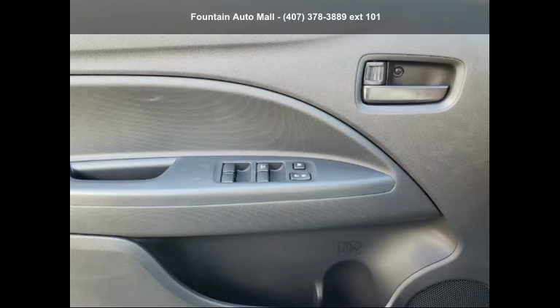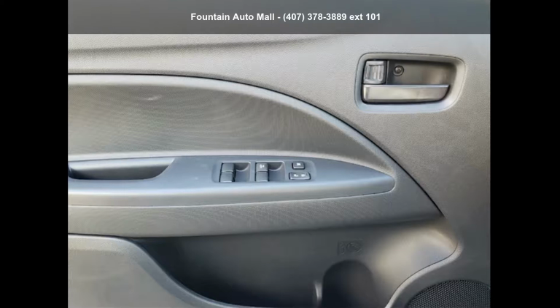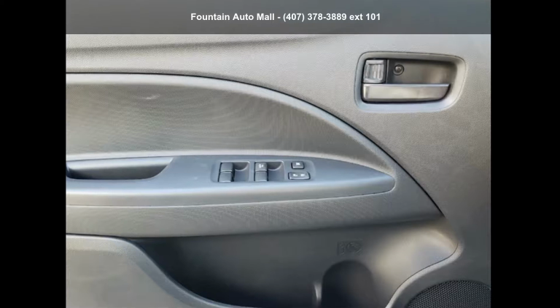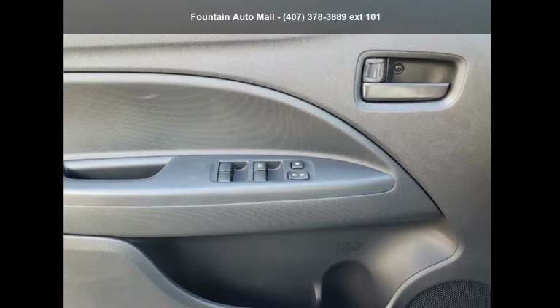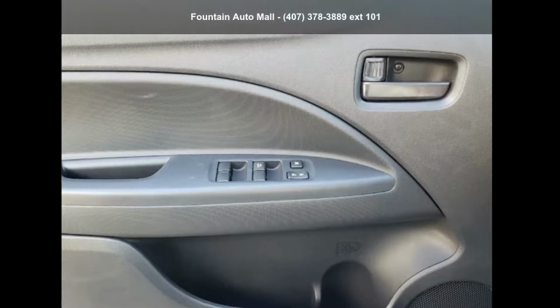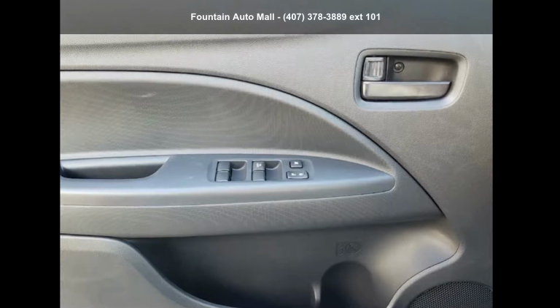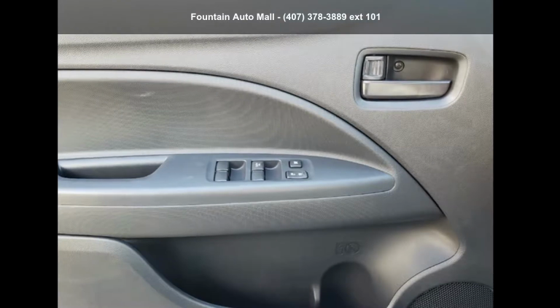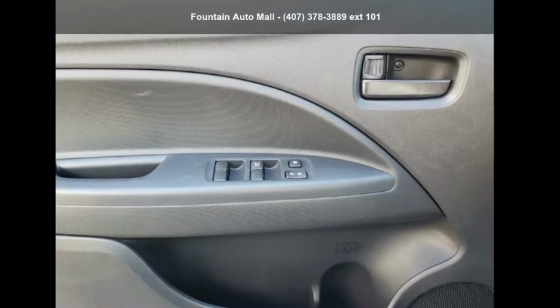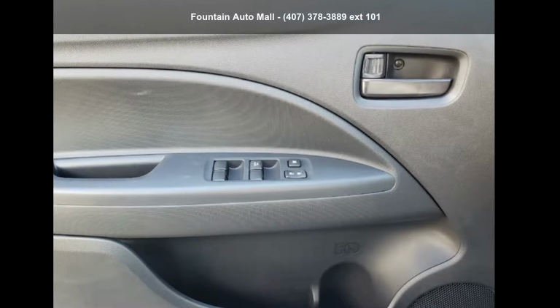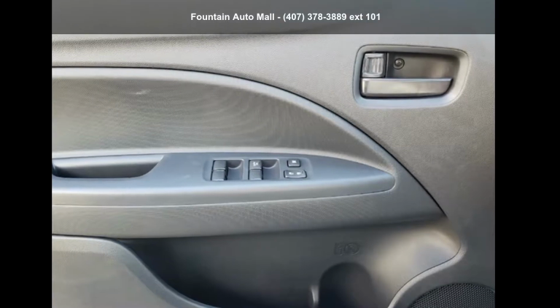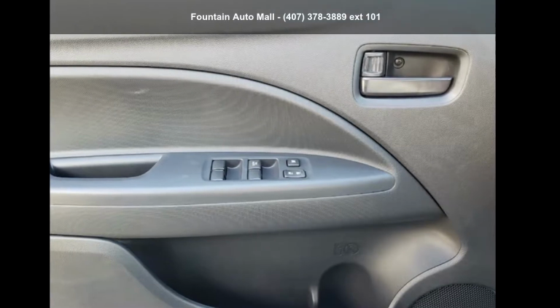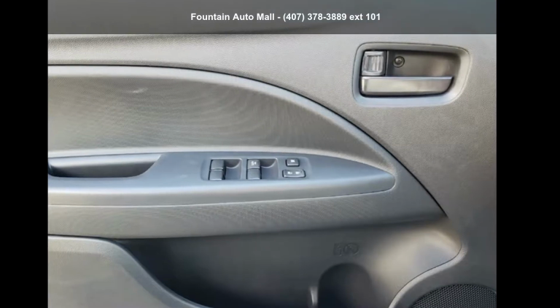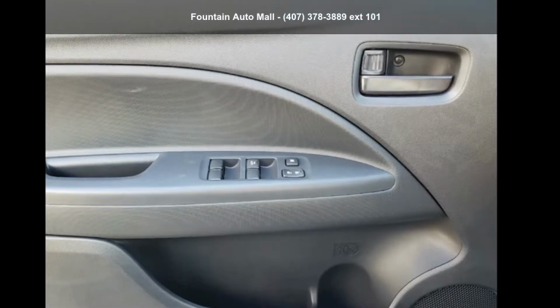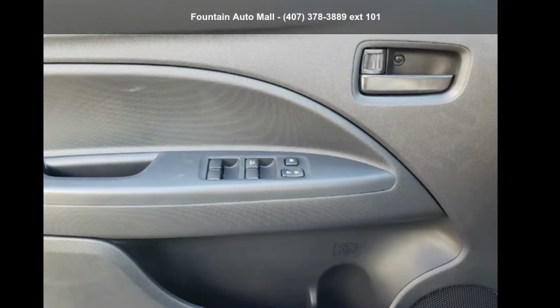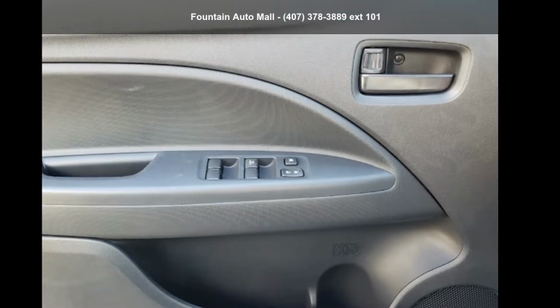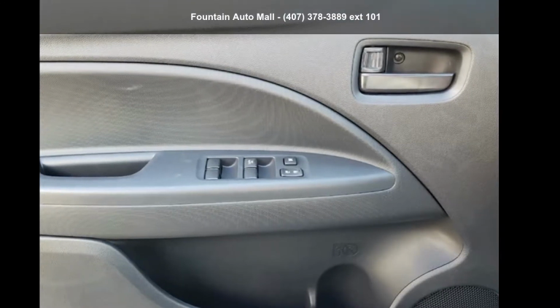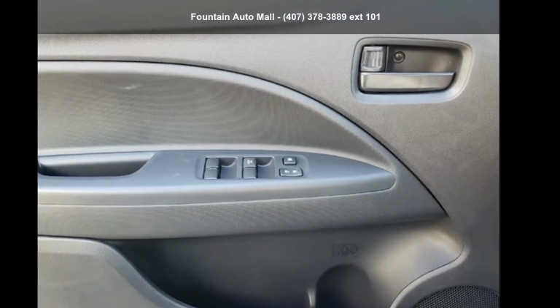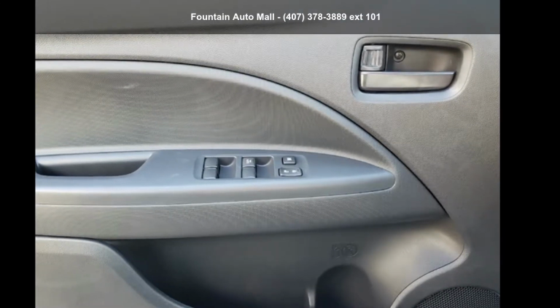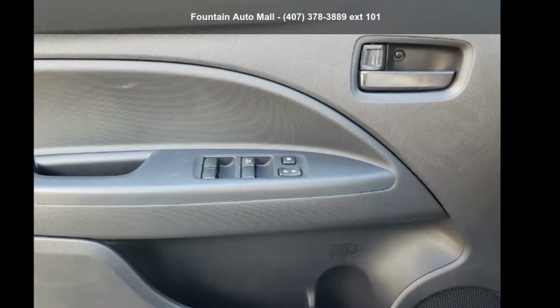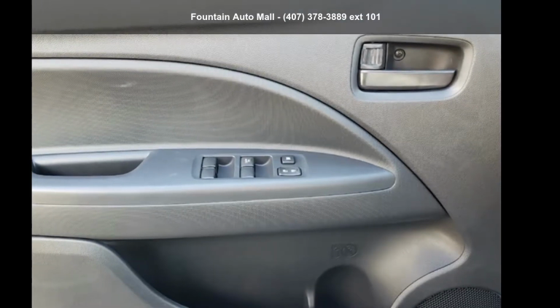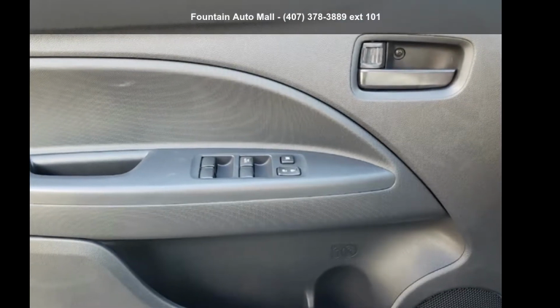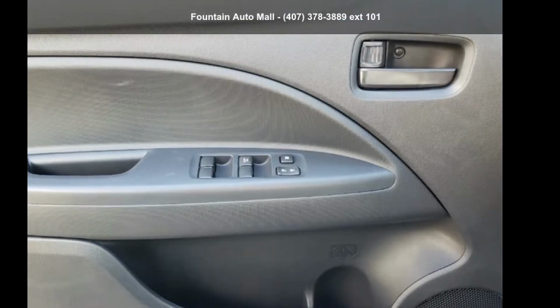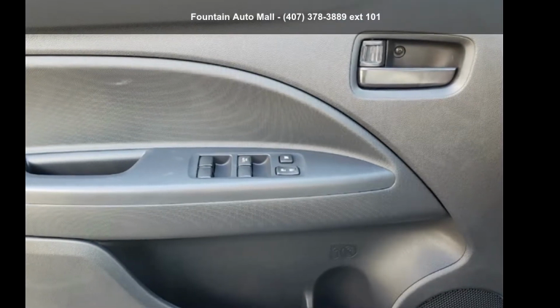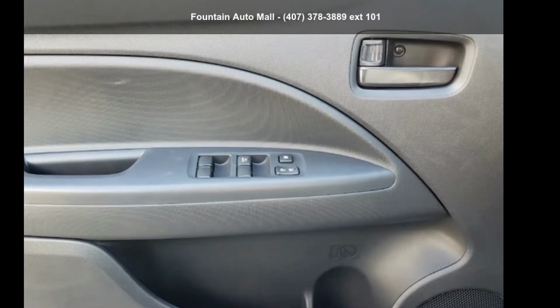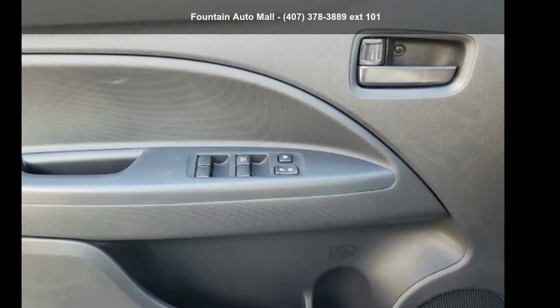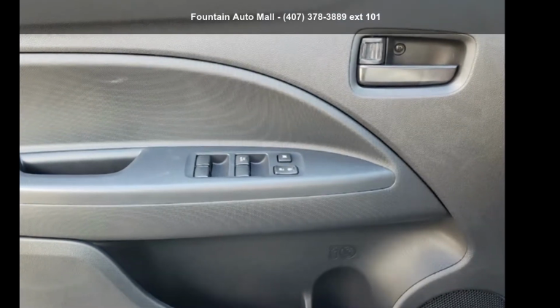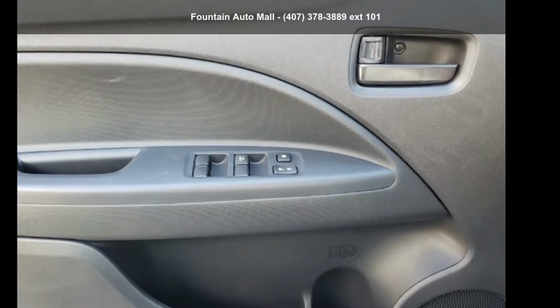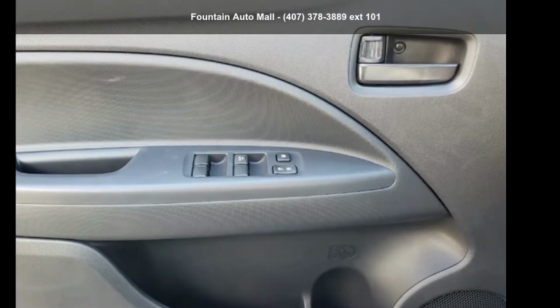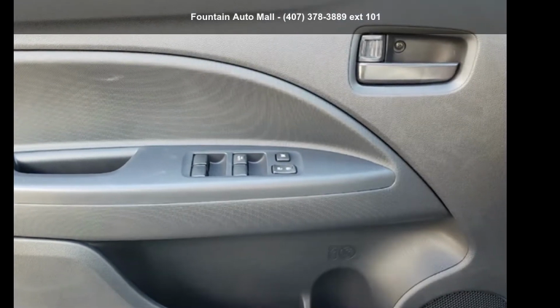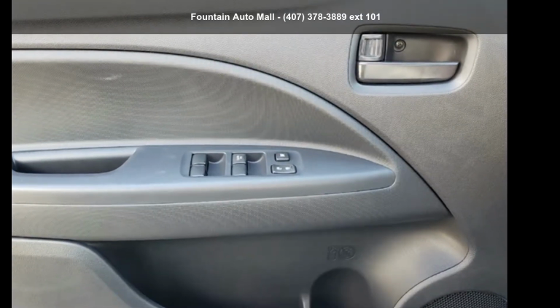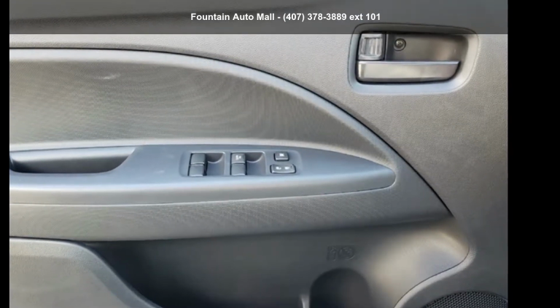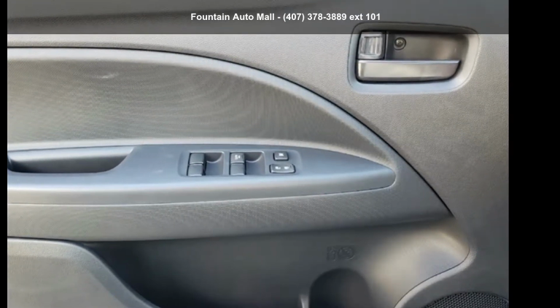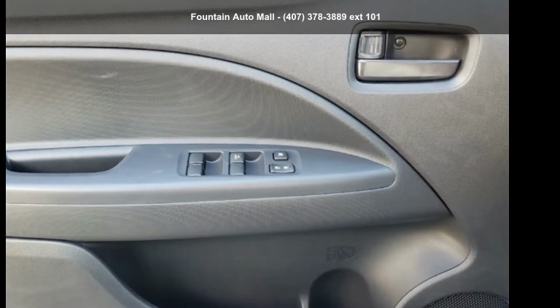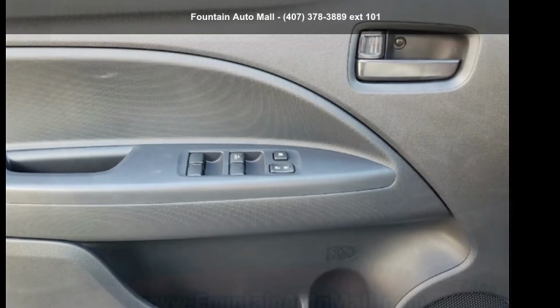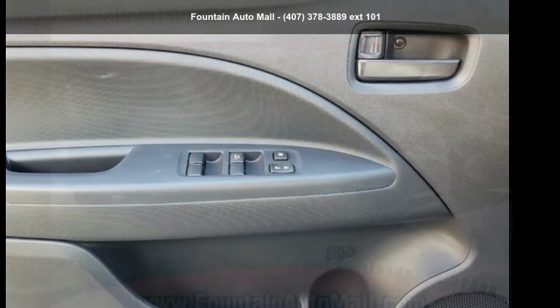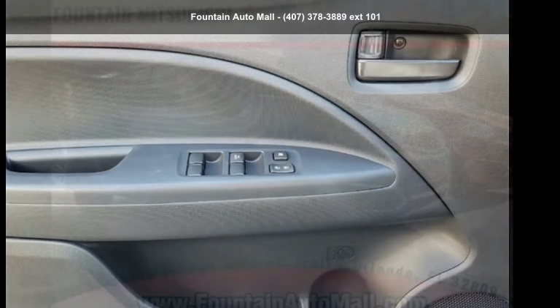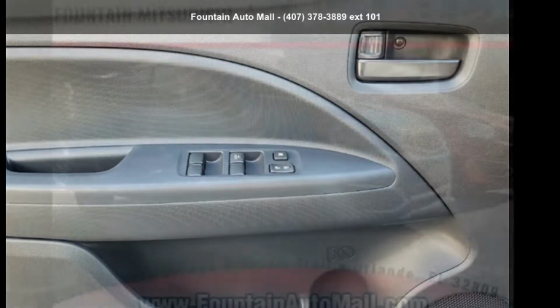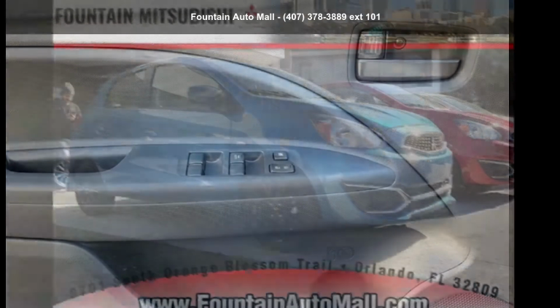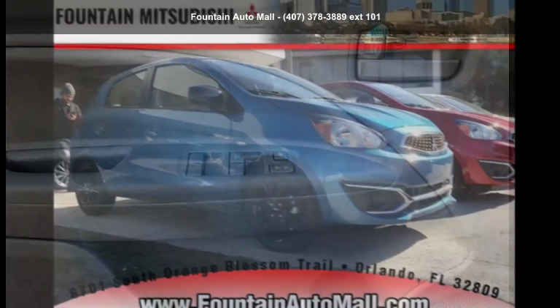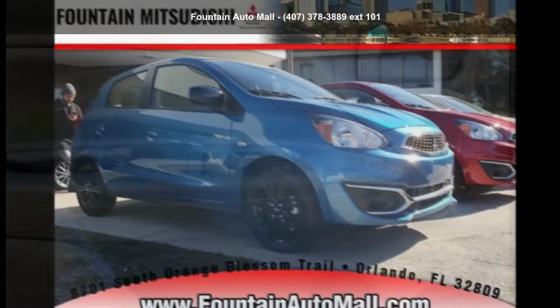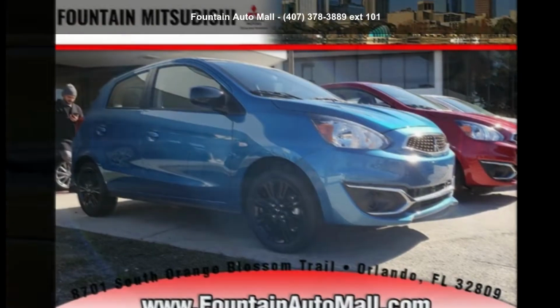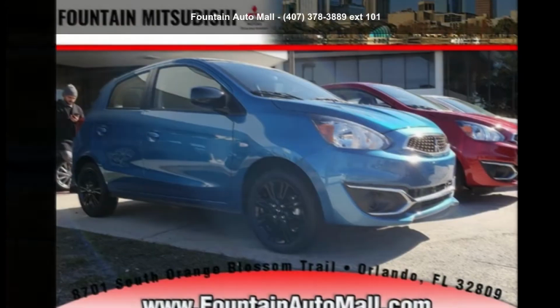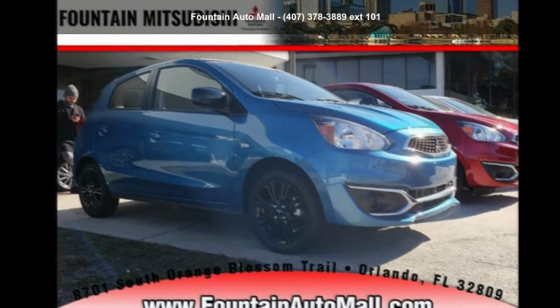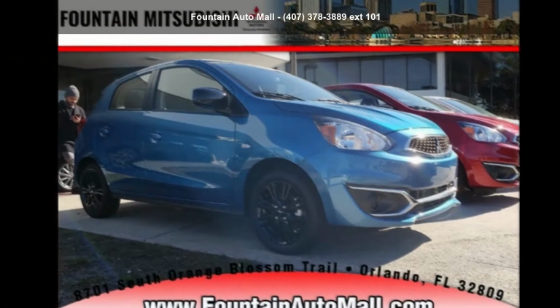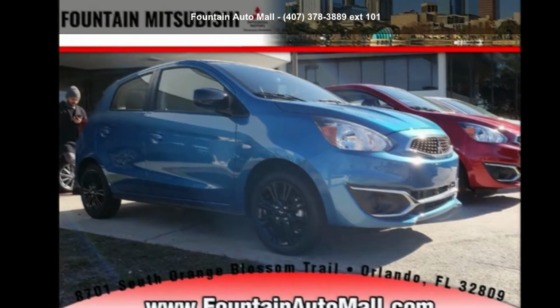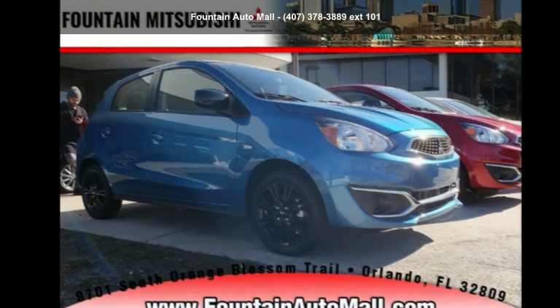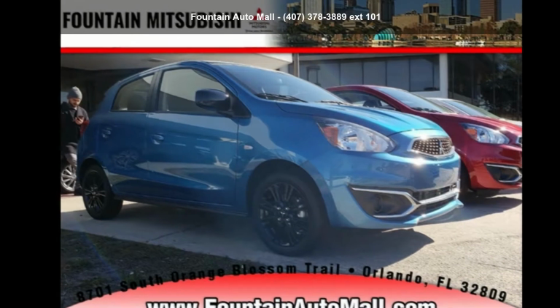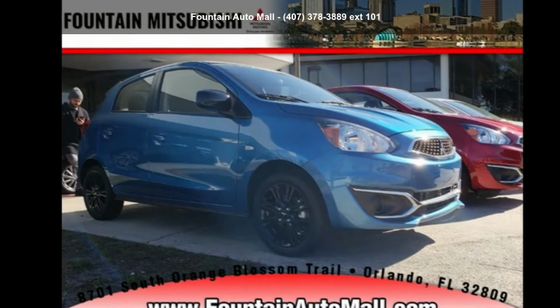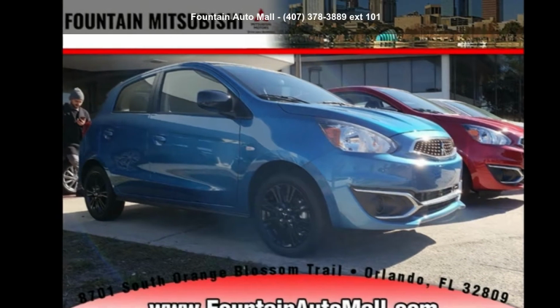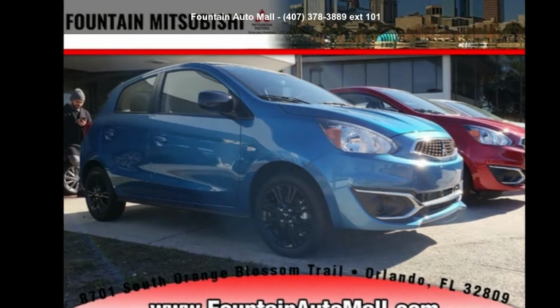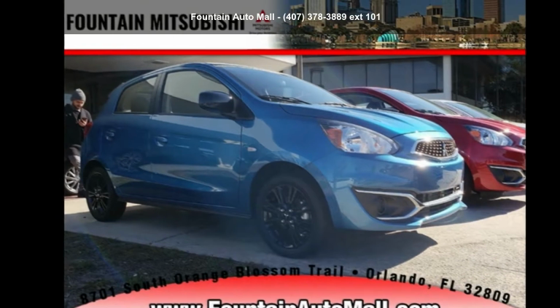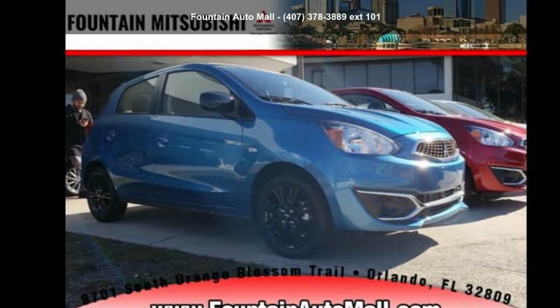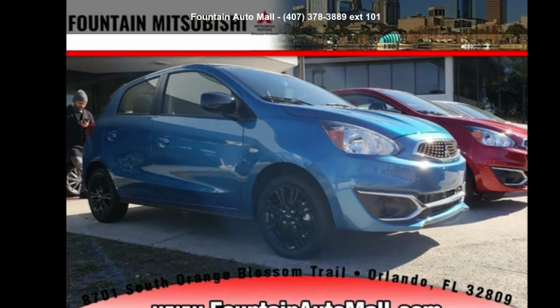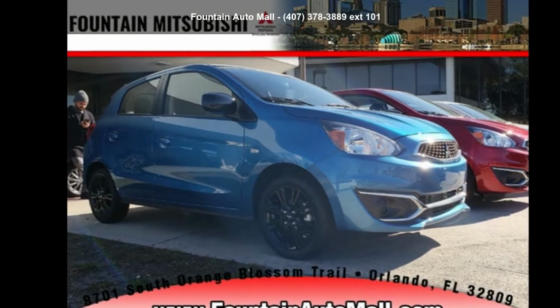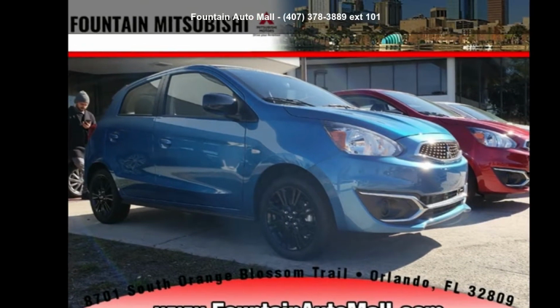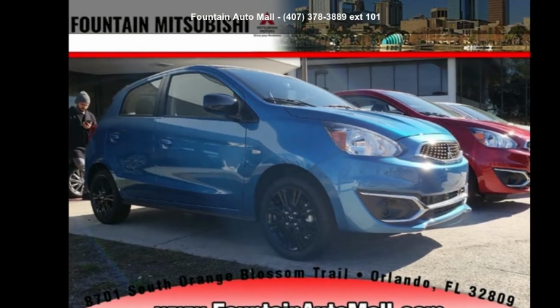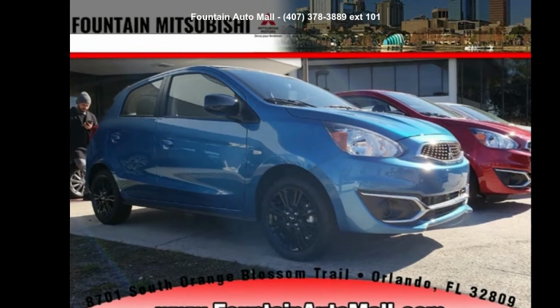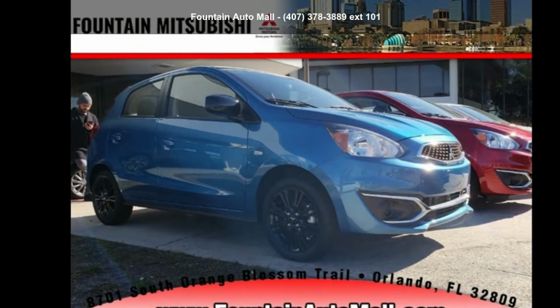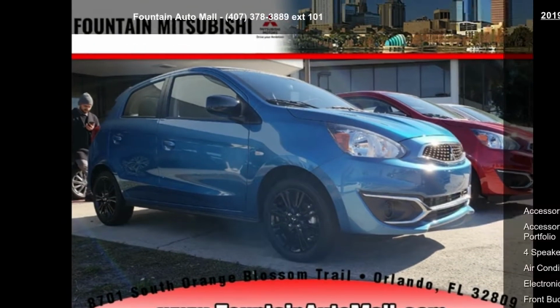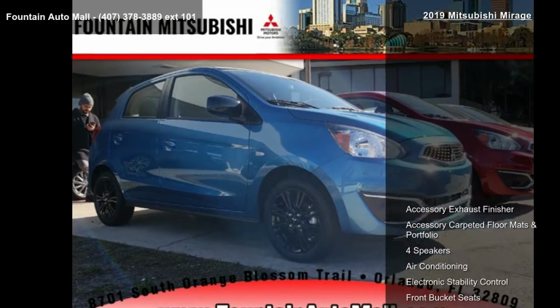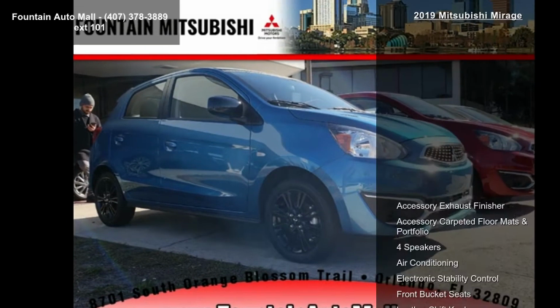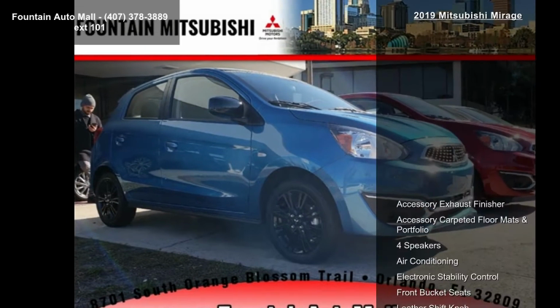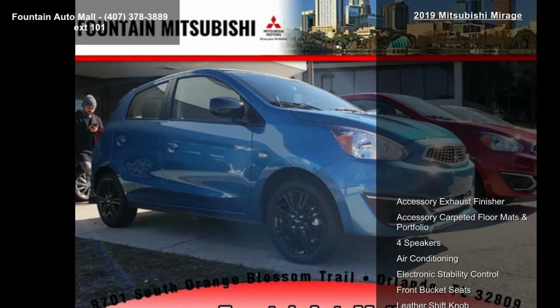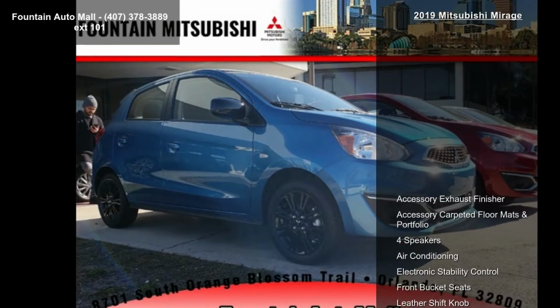Check out this Mitsubishi 2019 Mirage. If you are looking for a first-rate auto, this one could be yours today.